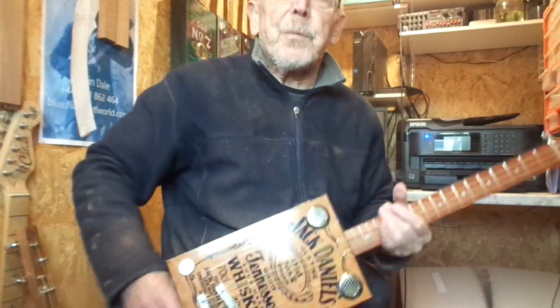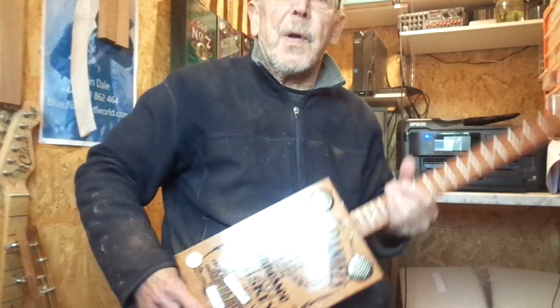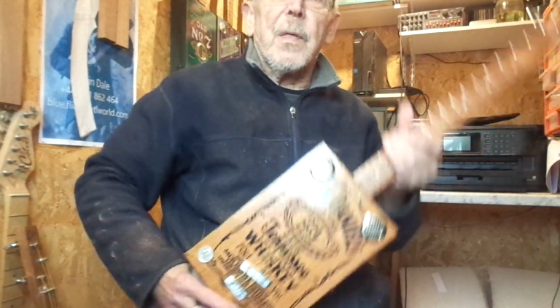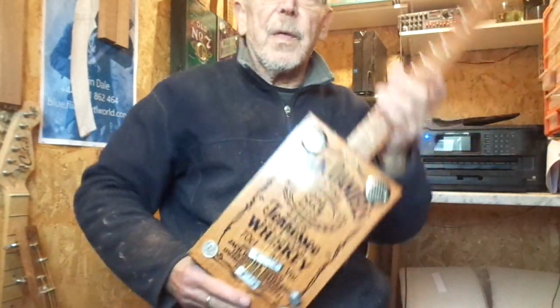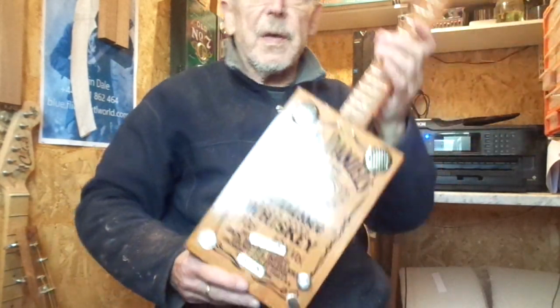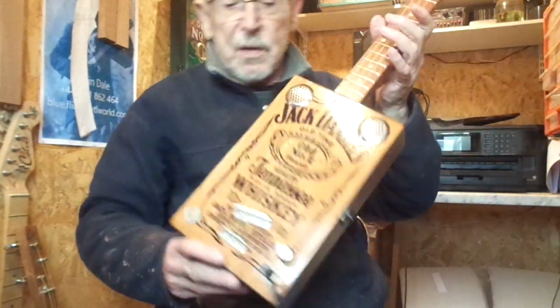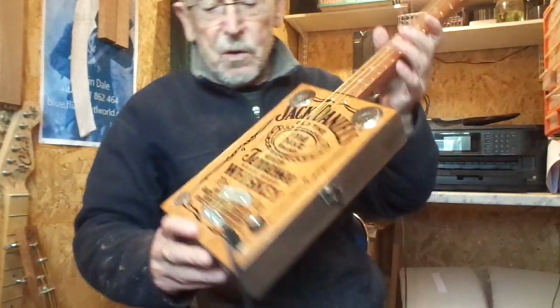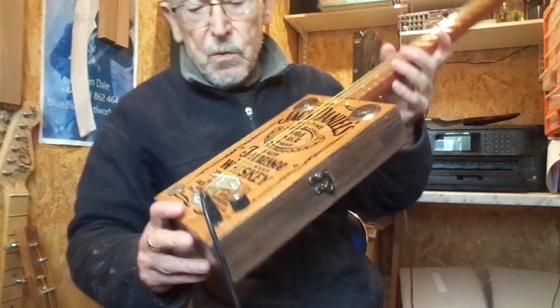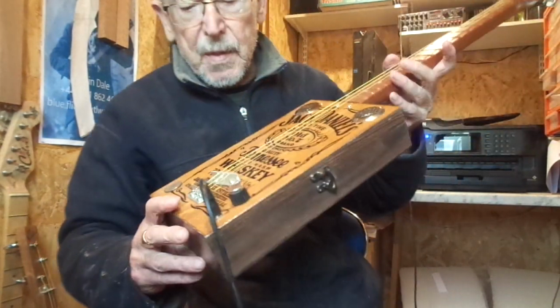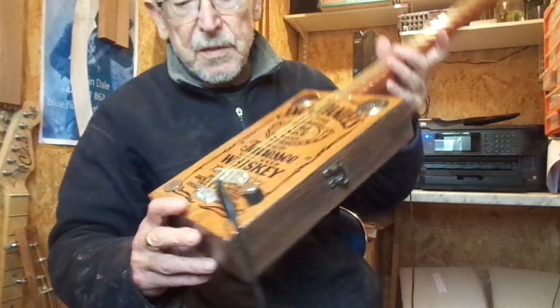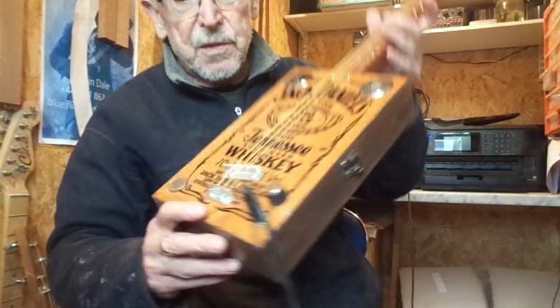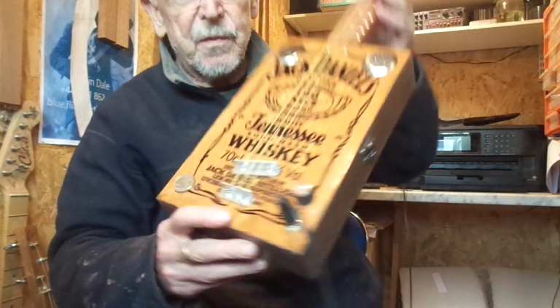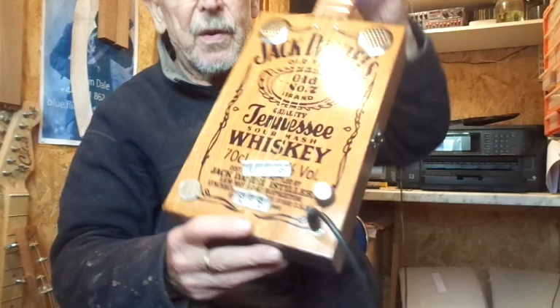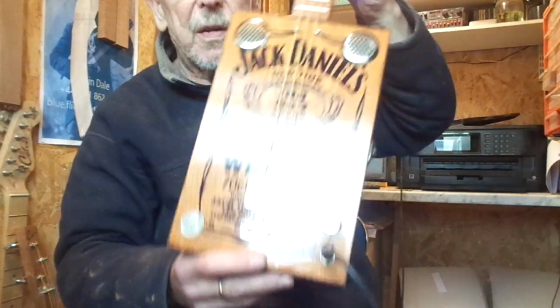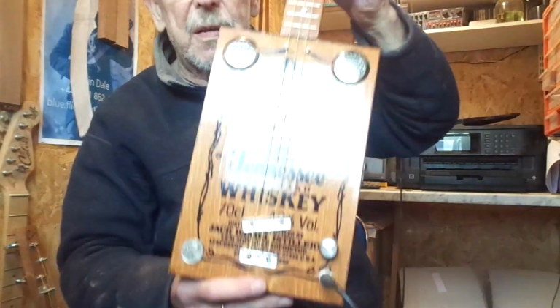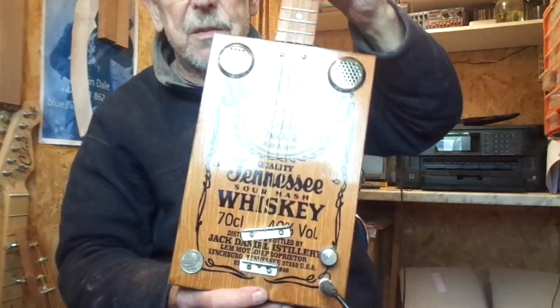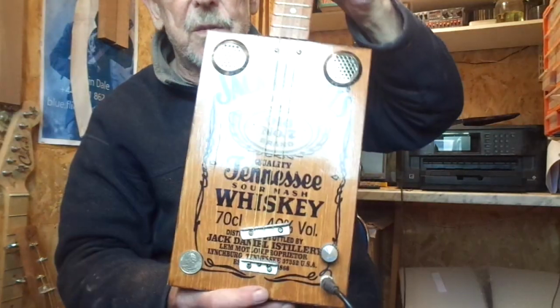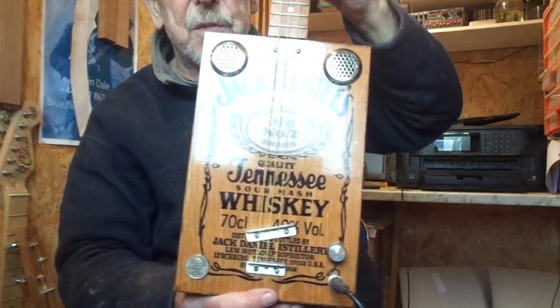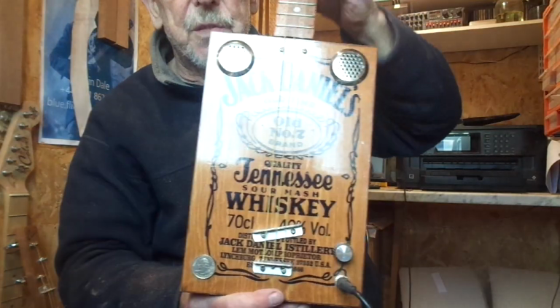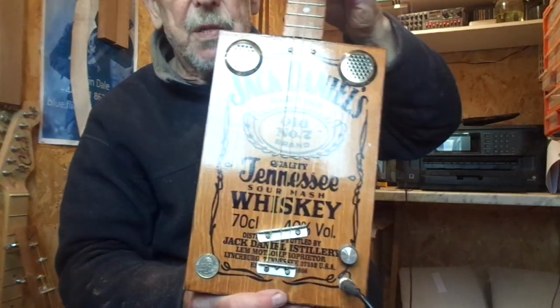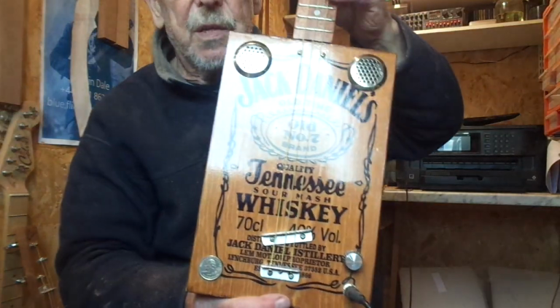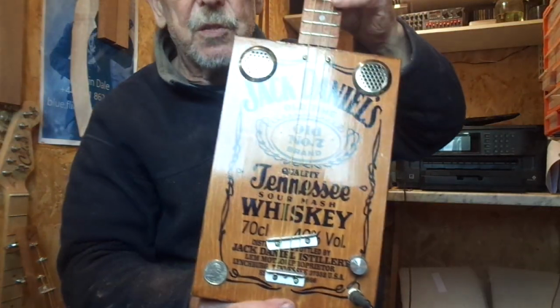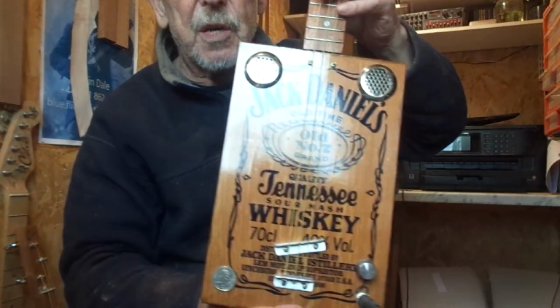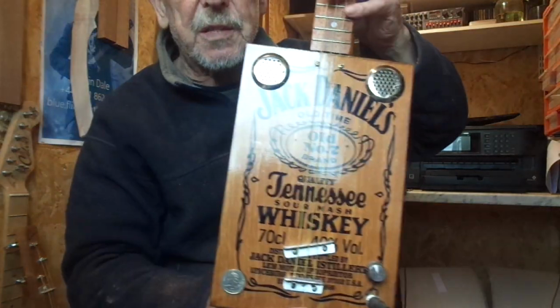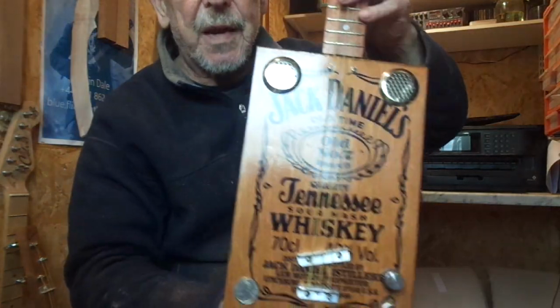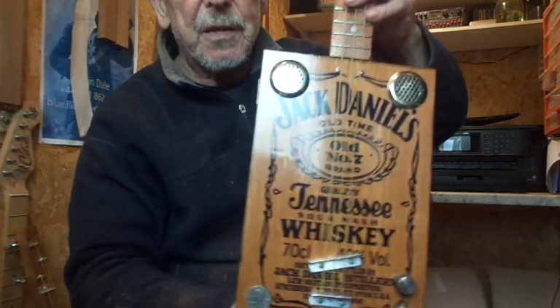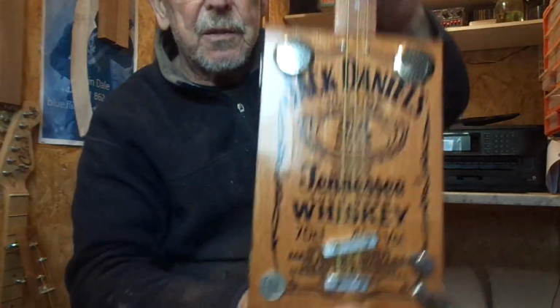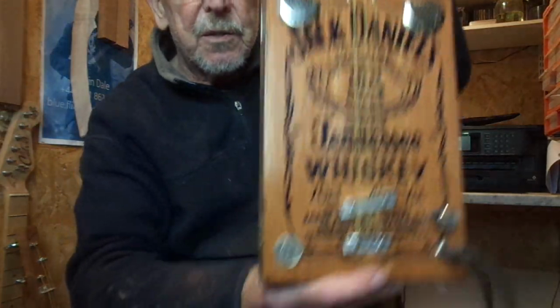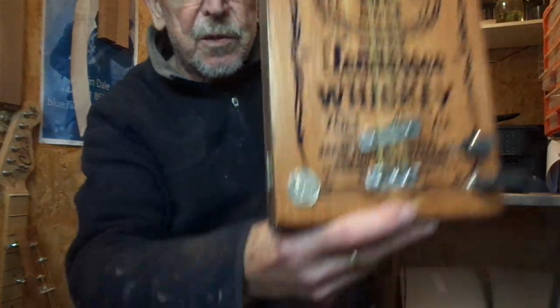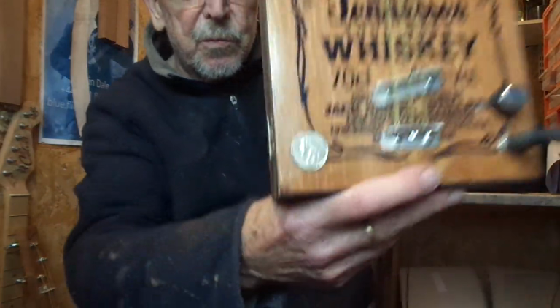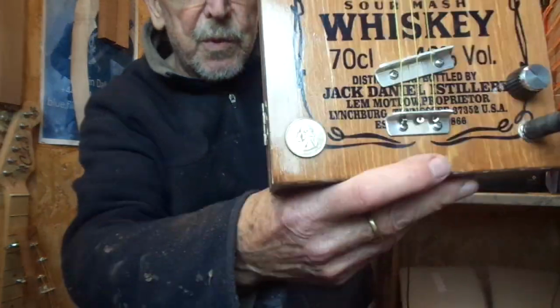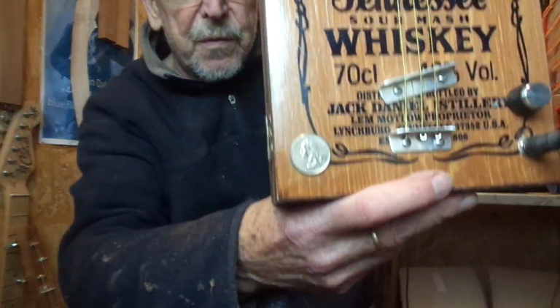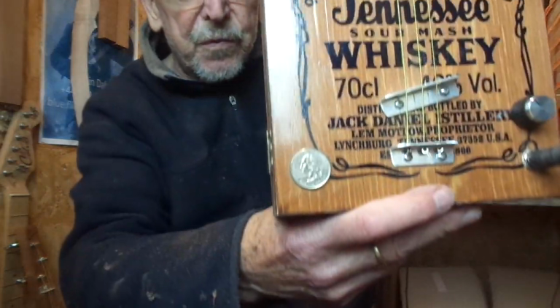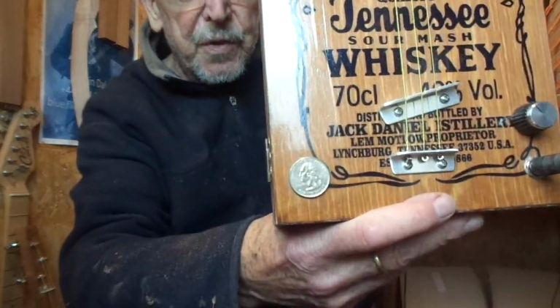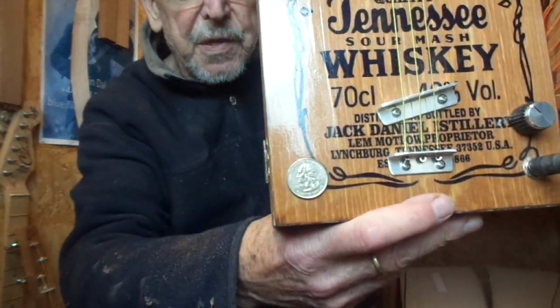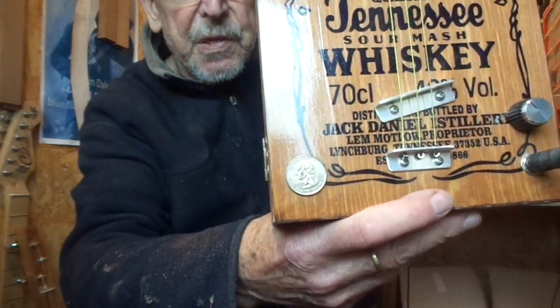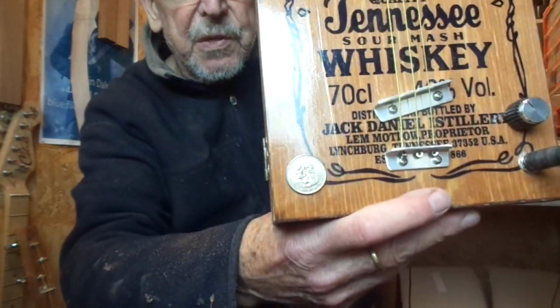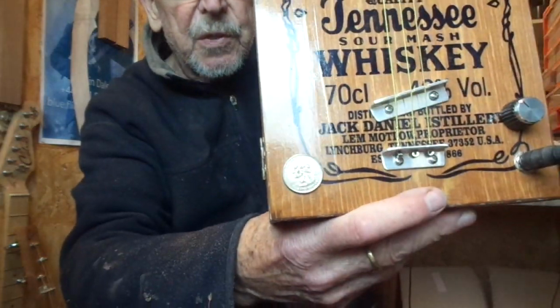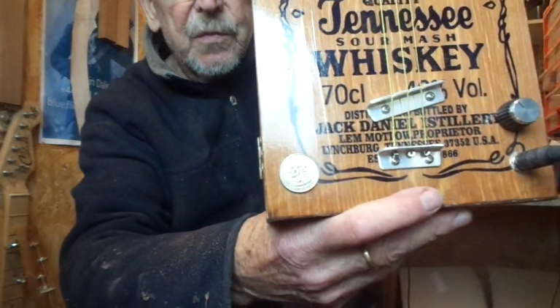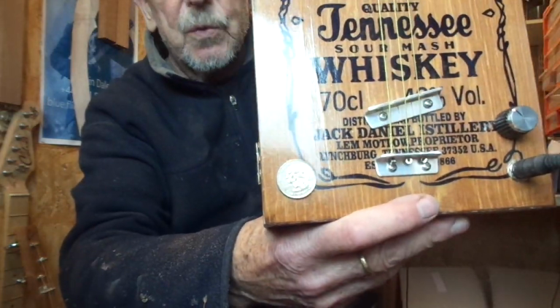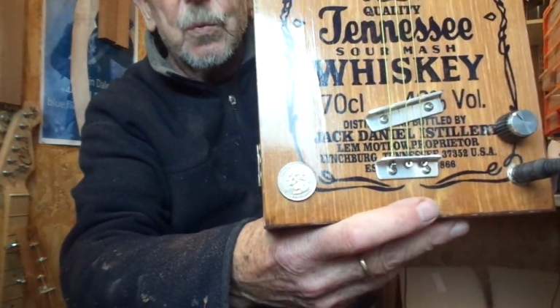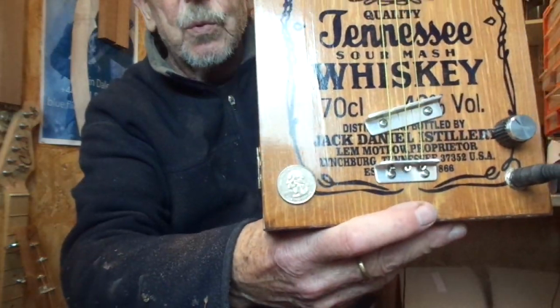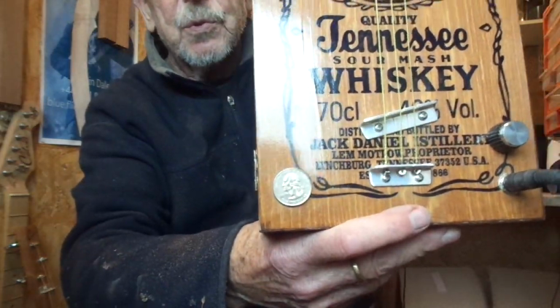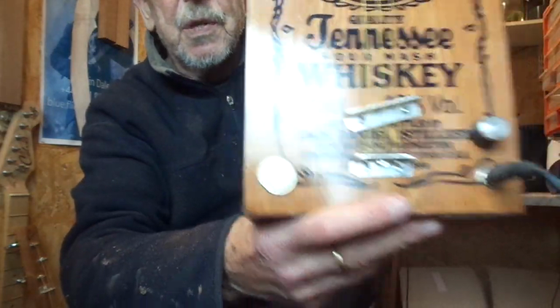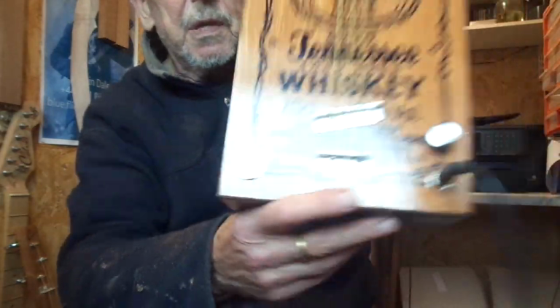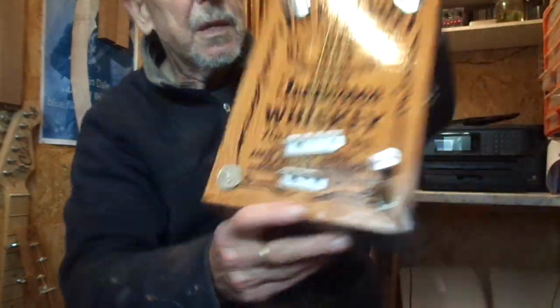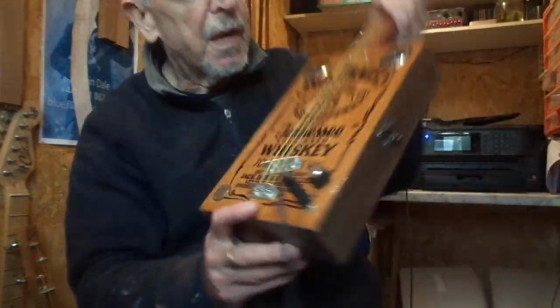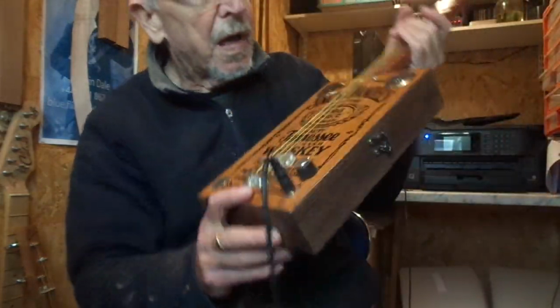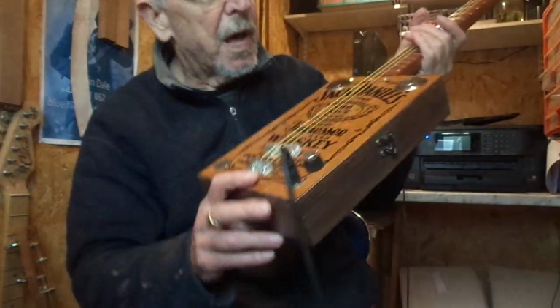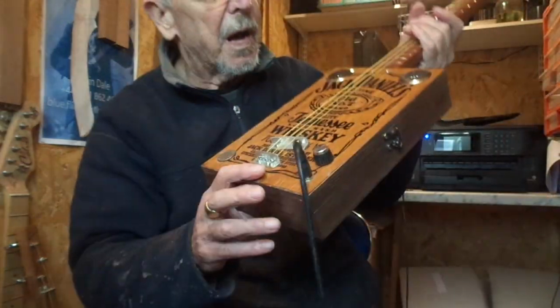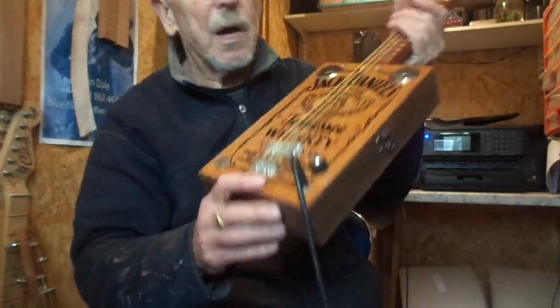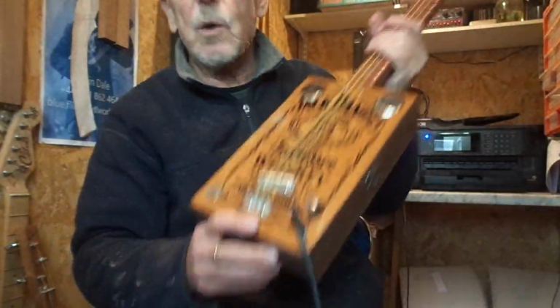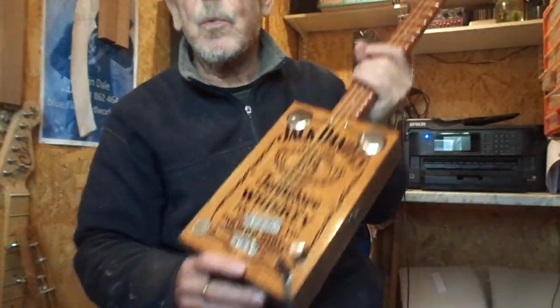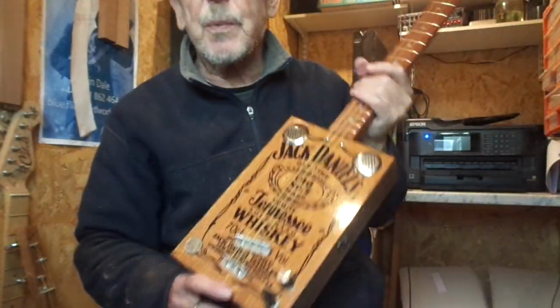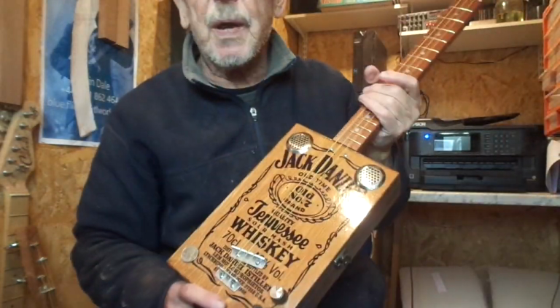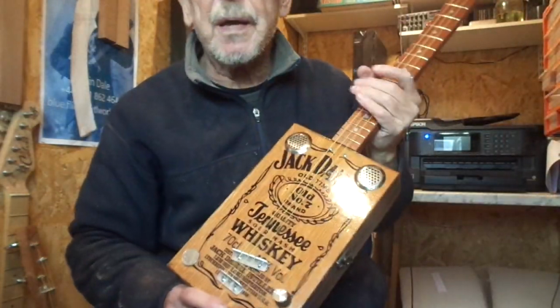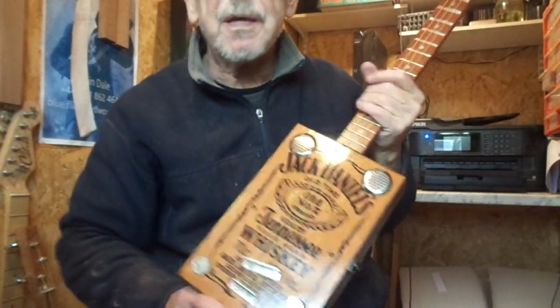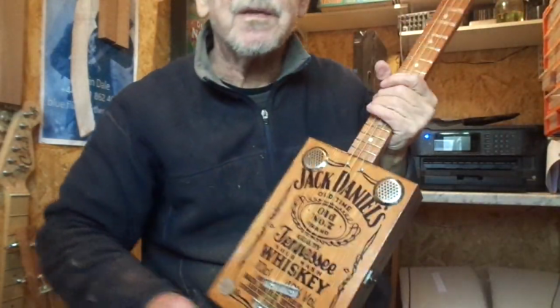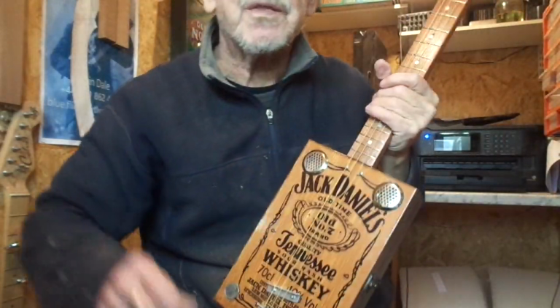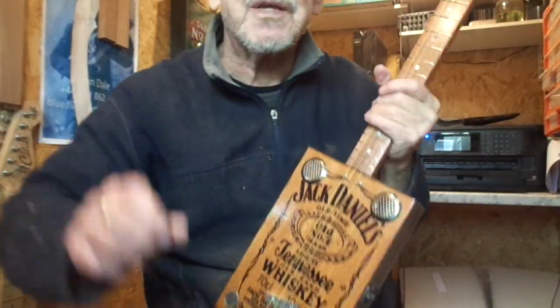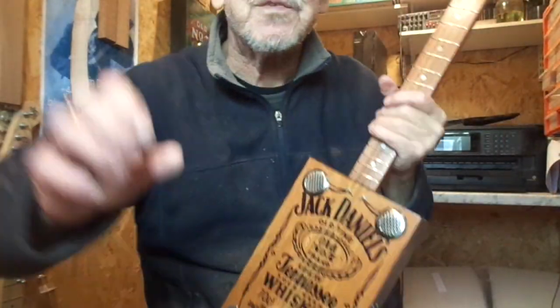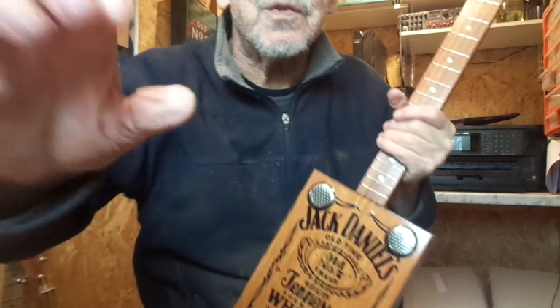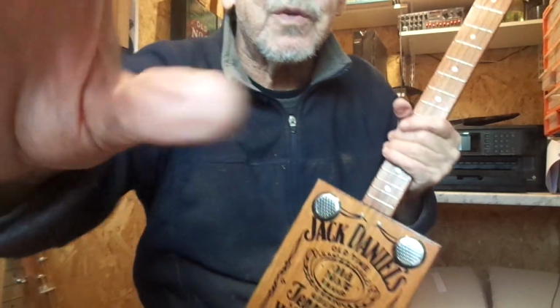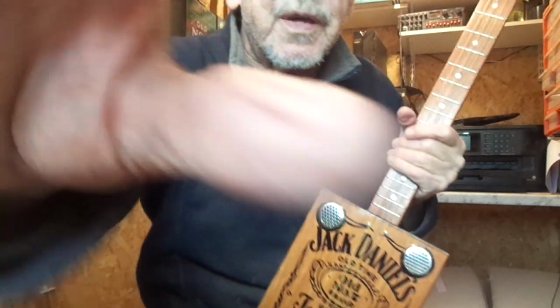There you go, and that's the very latest Jack Daniels with free silver quarter. I hope you like it. Thanks for looking.